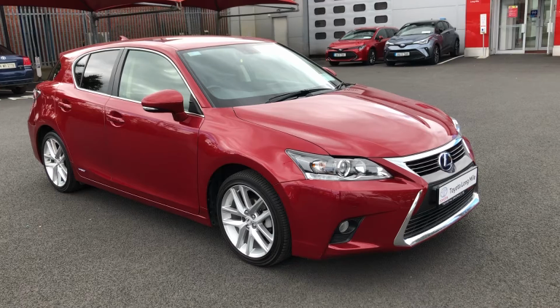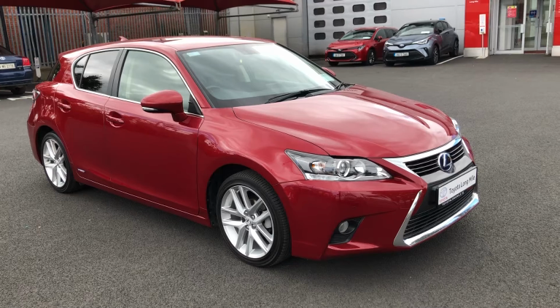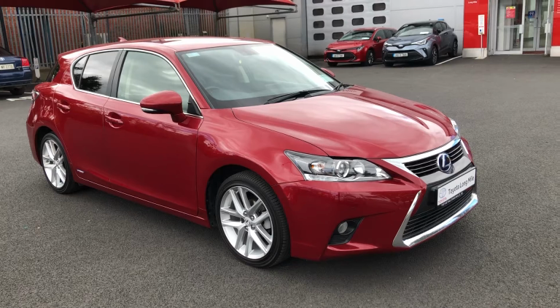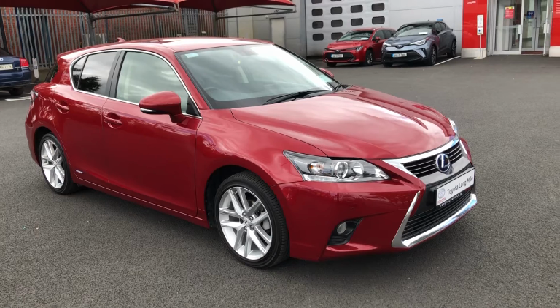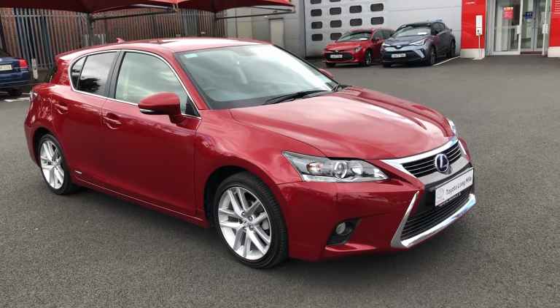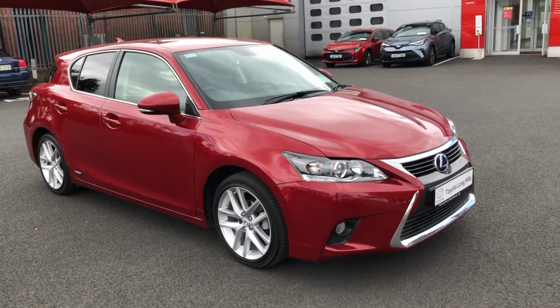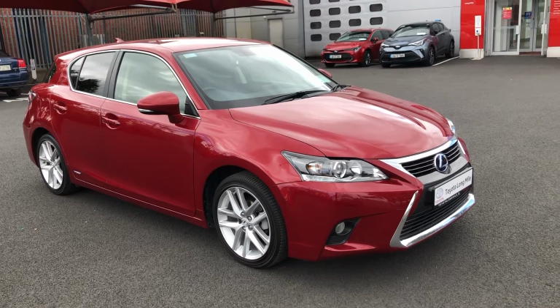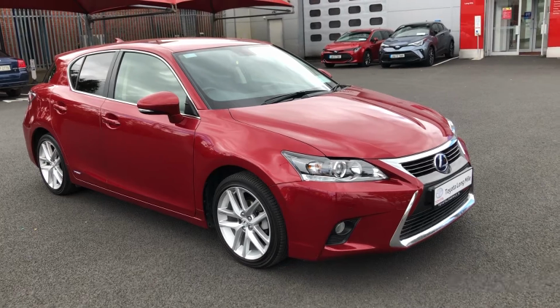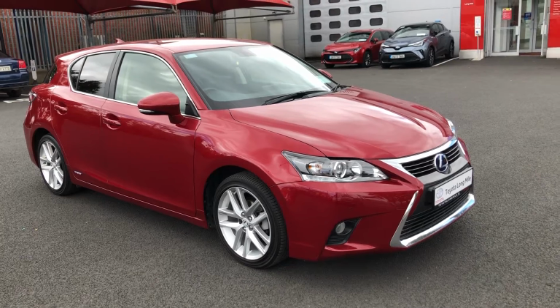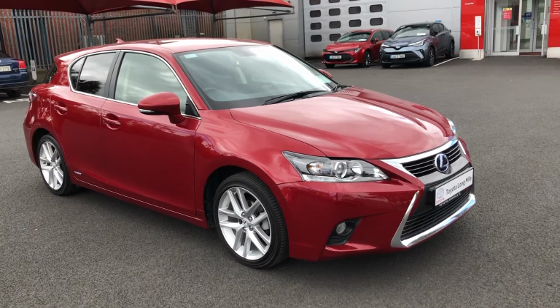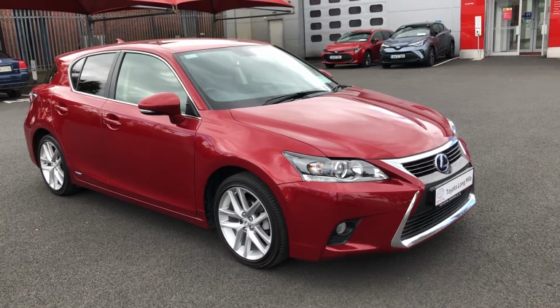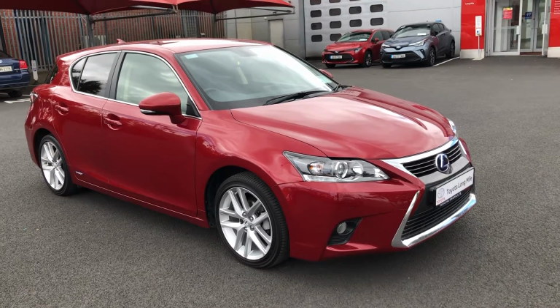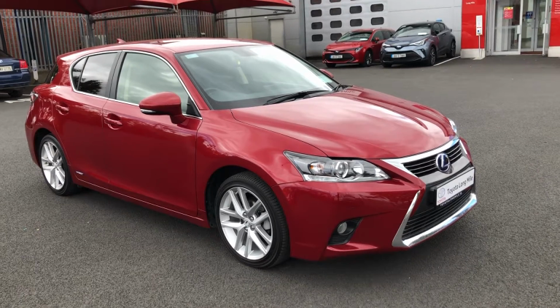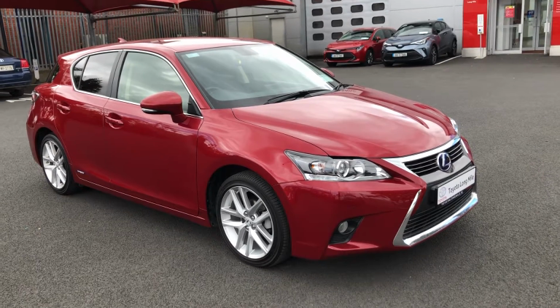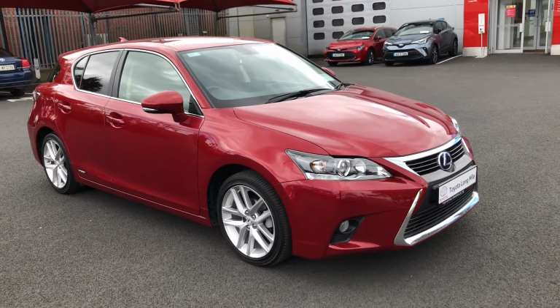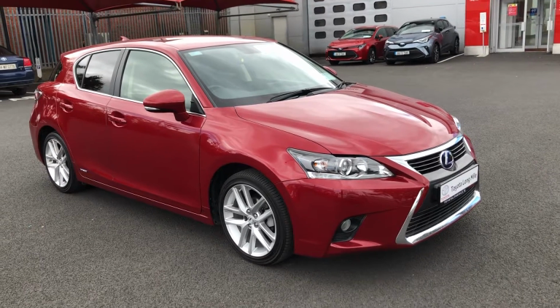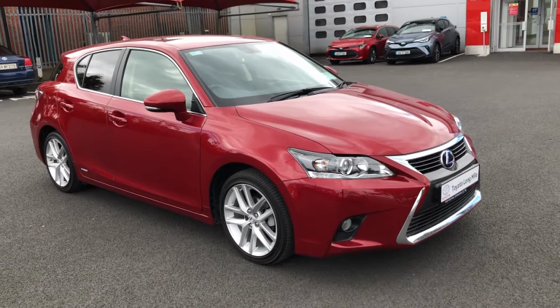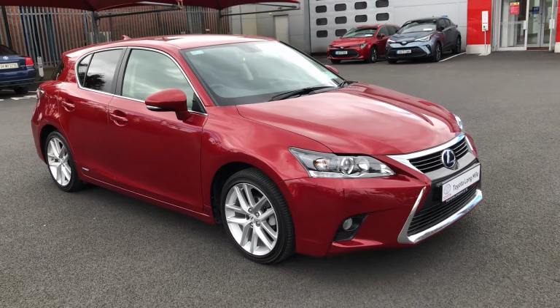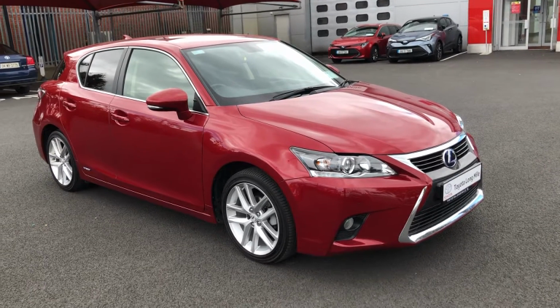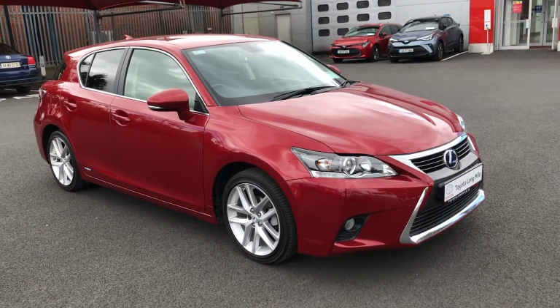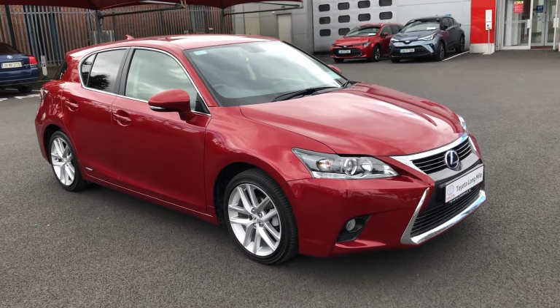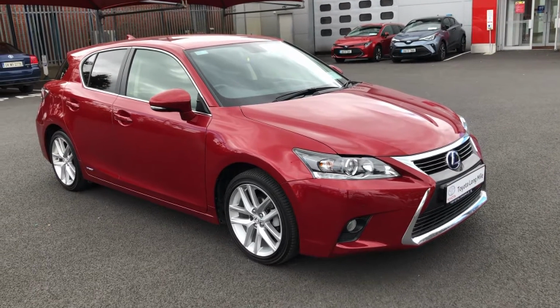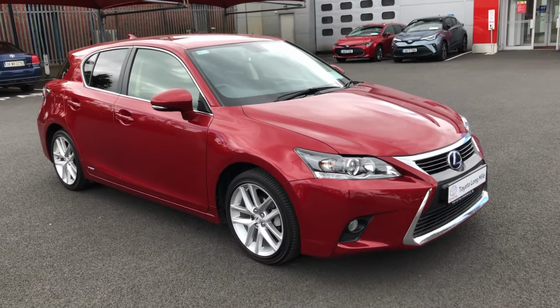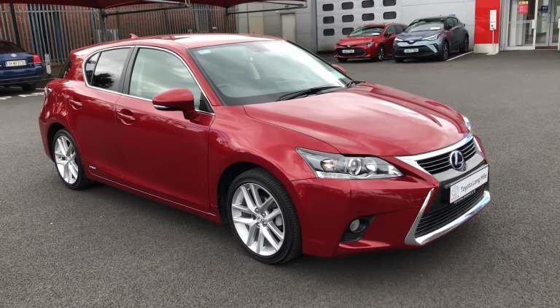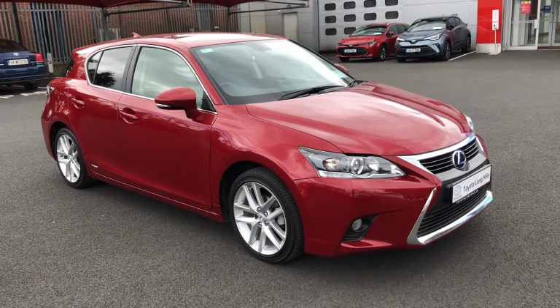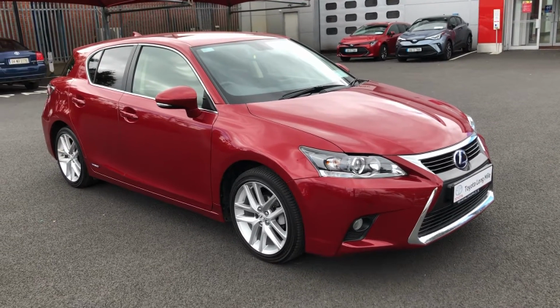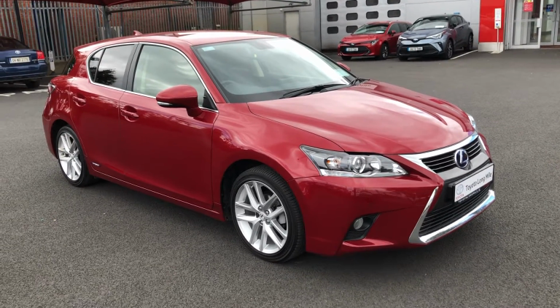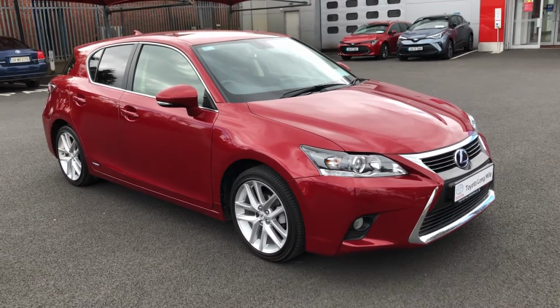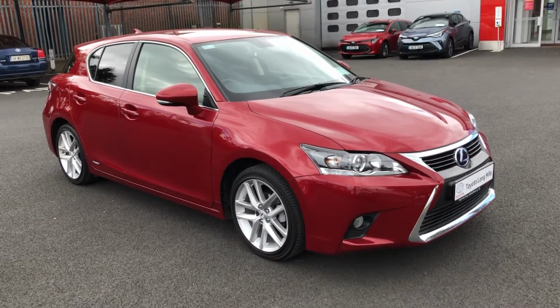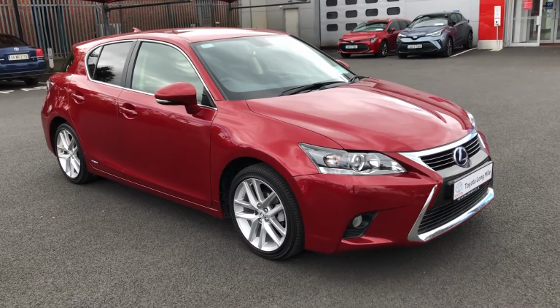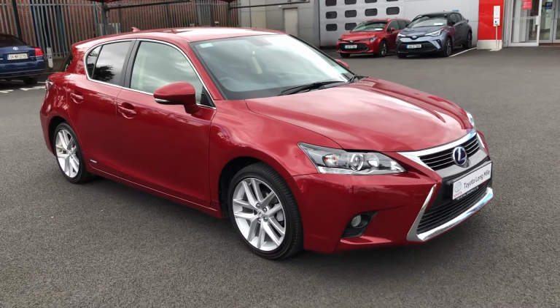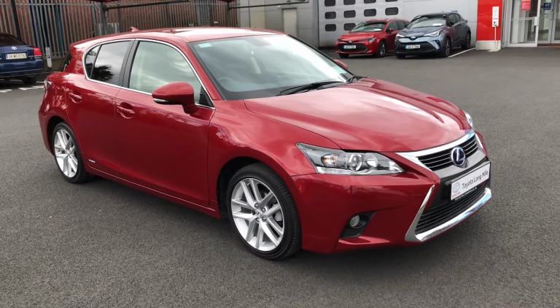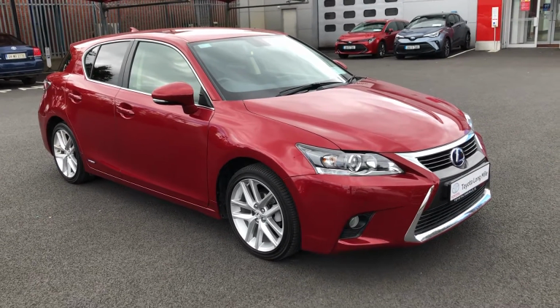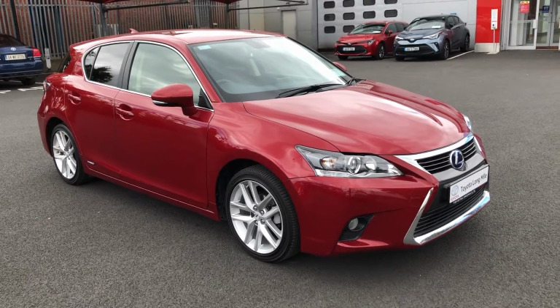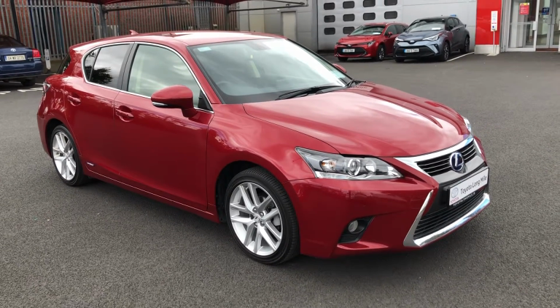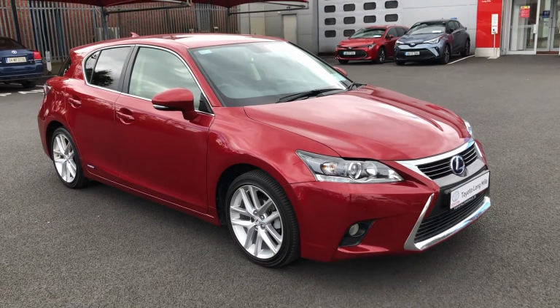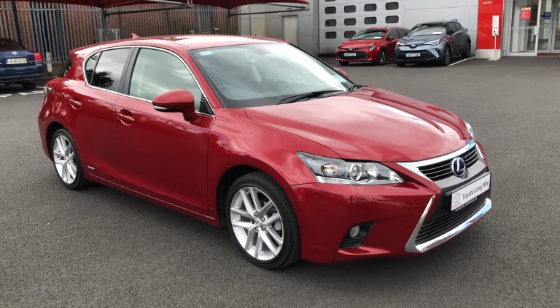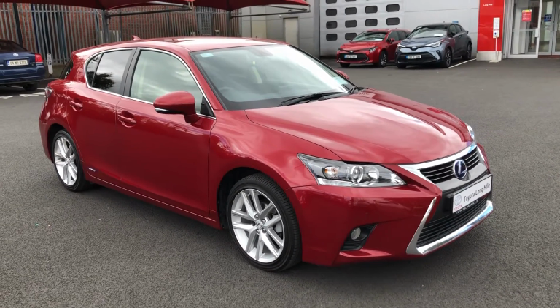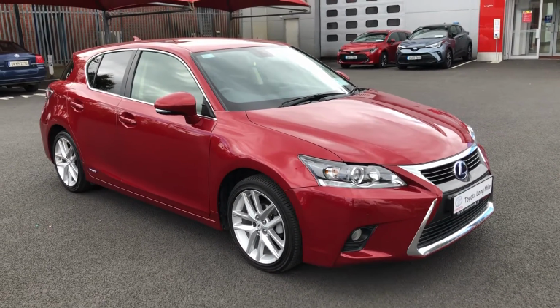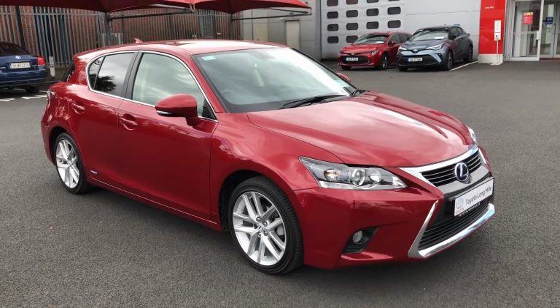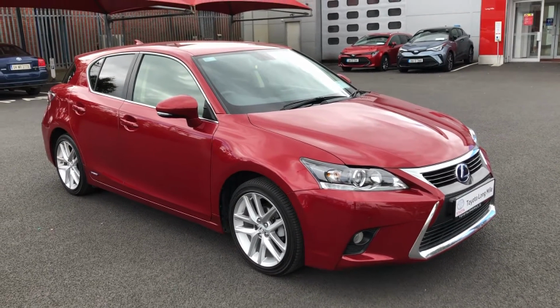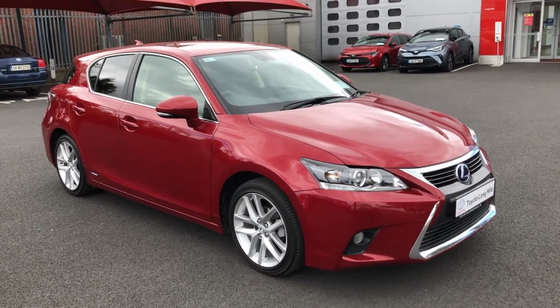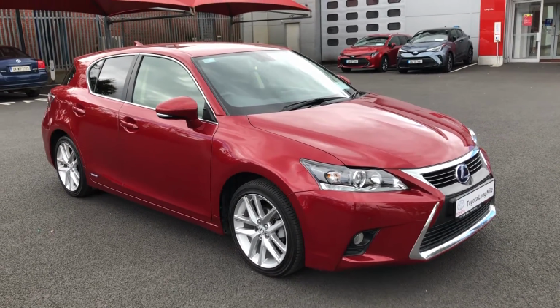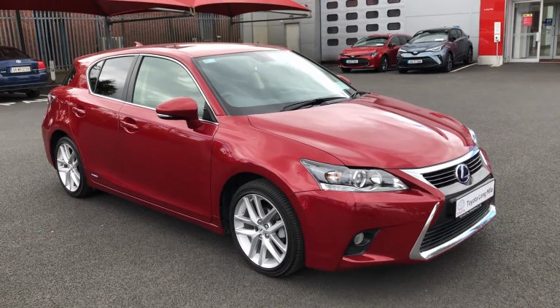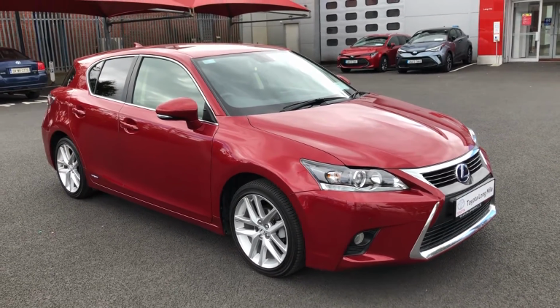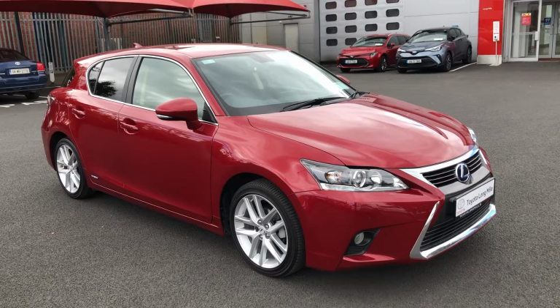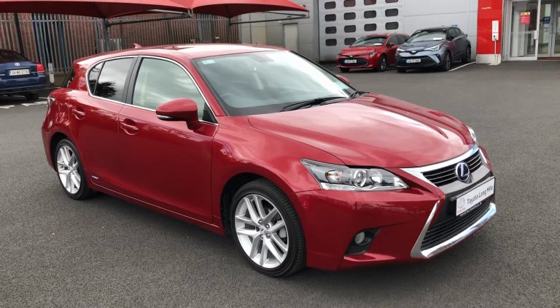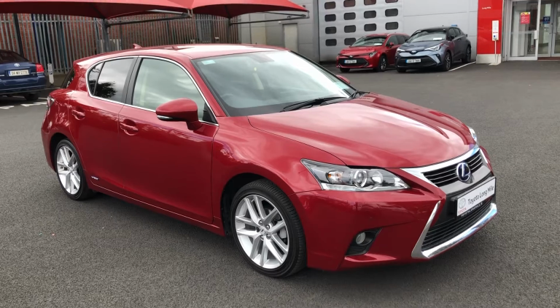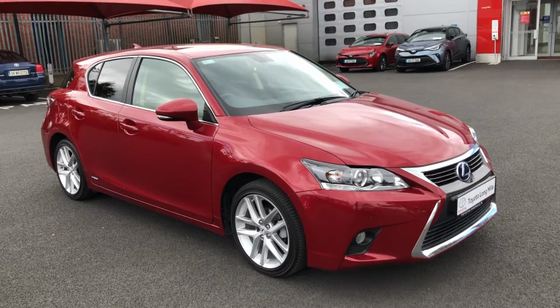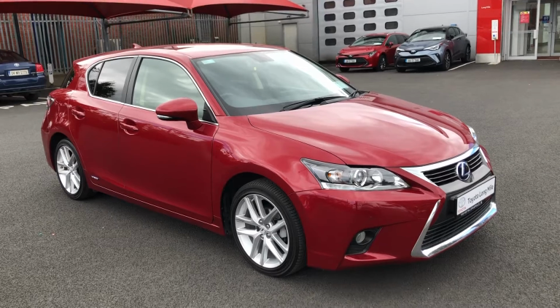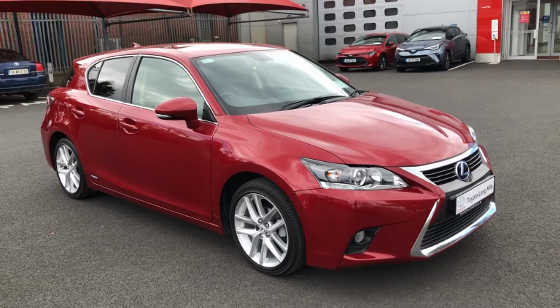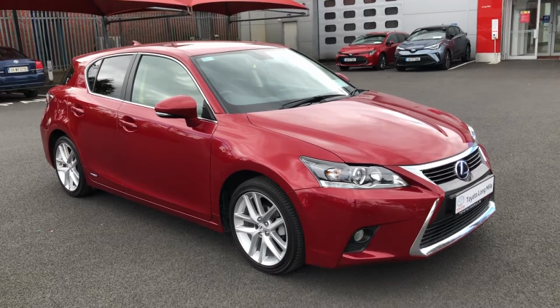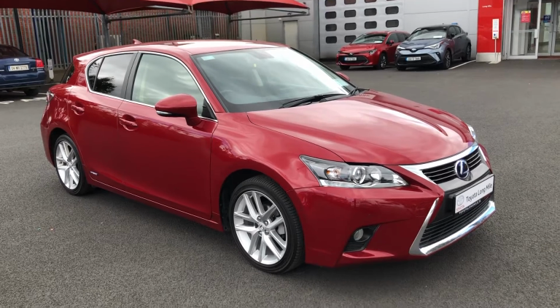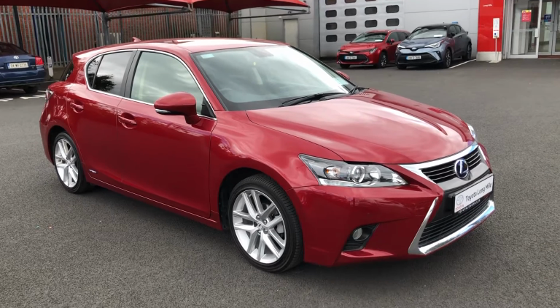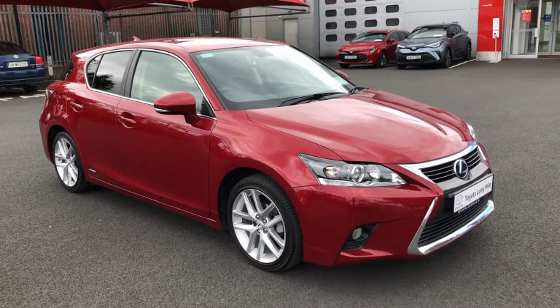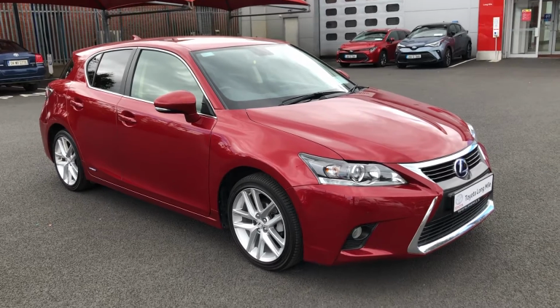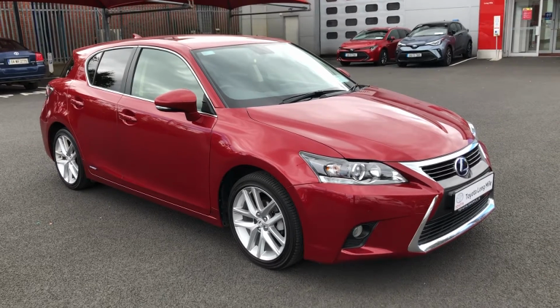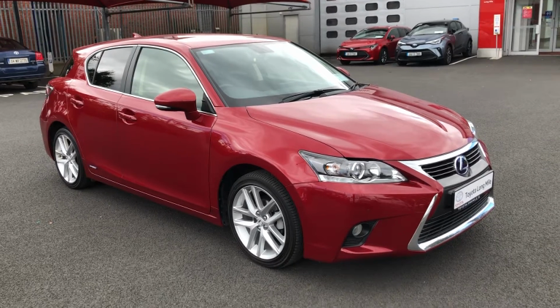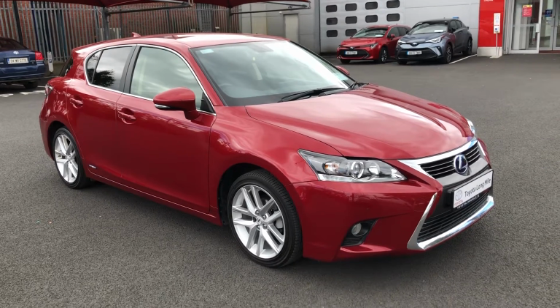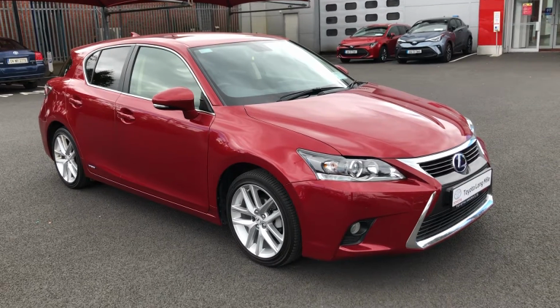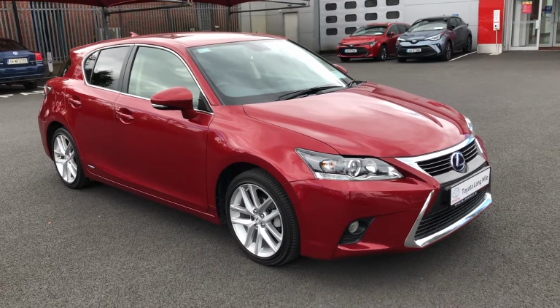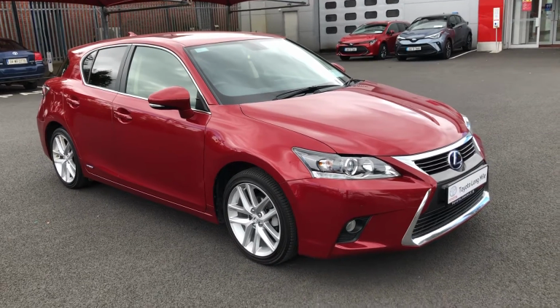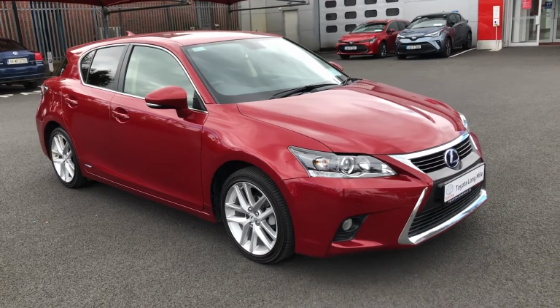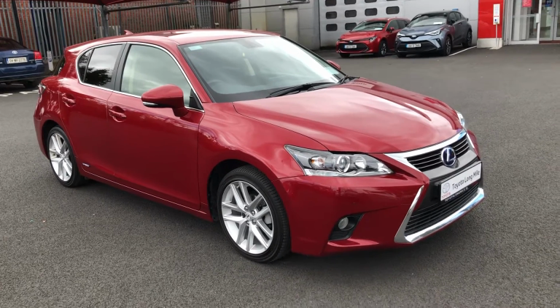Hi folks, Markel here from Toyota Long Mile. Here we have a lovely 2017 Lexus CT200H in the advanced spec.